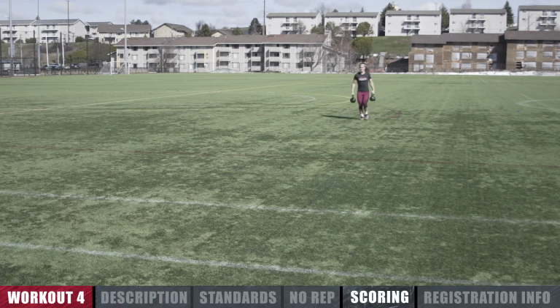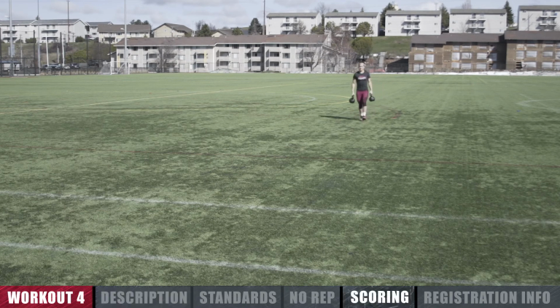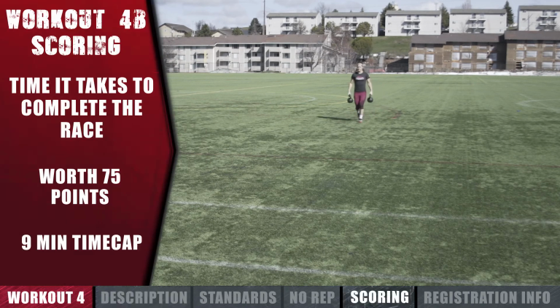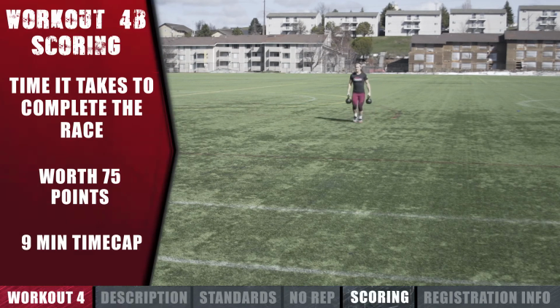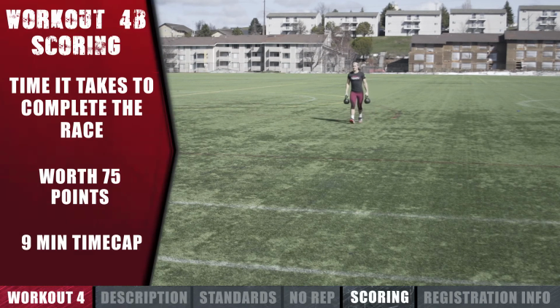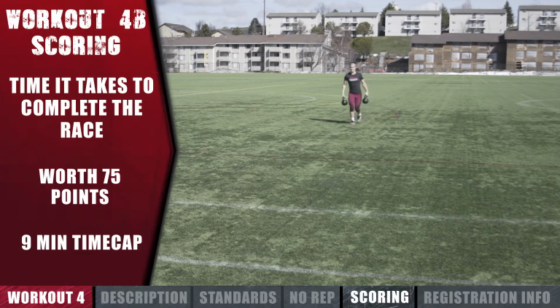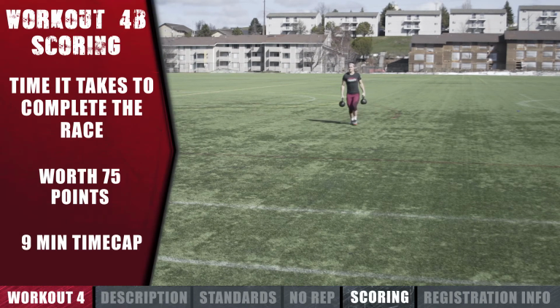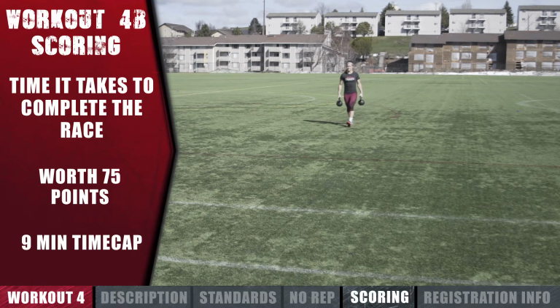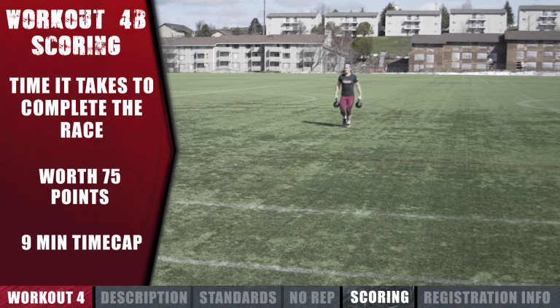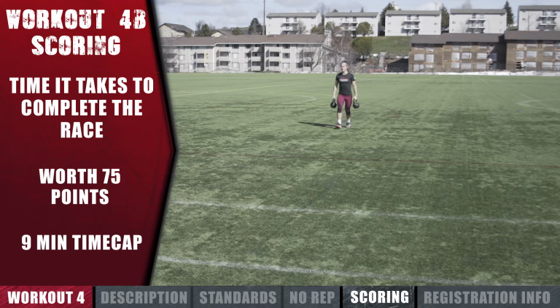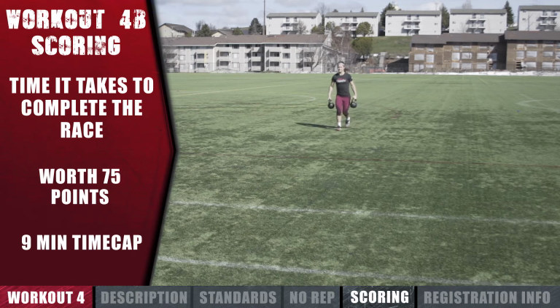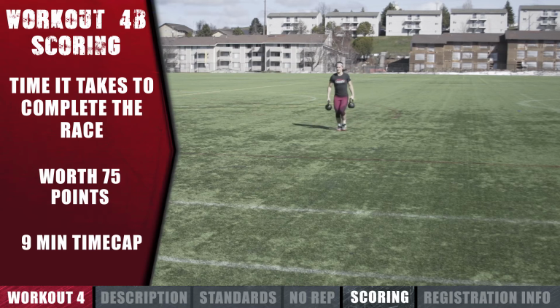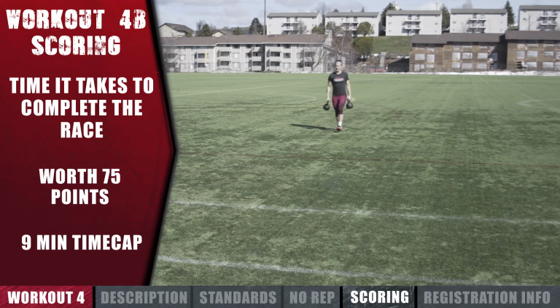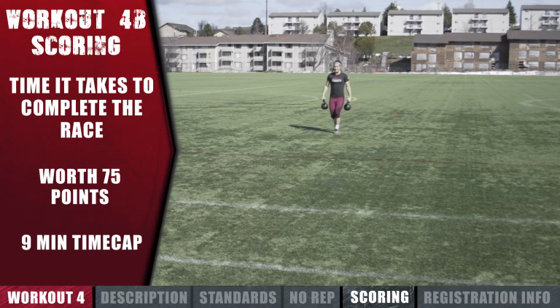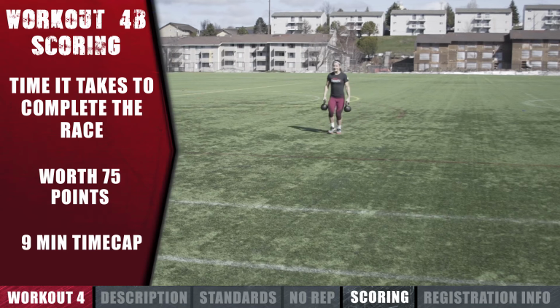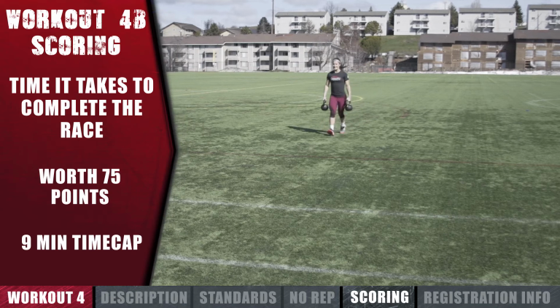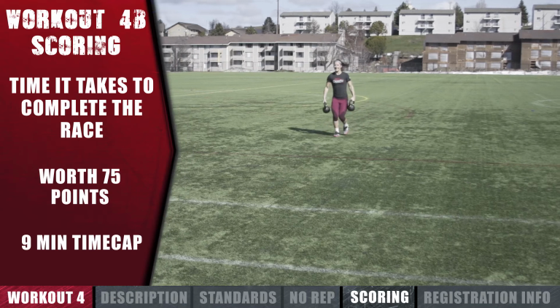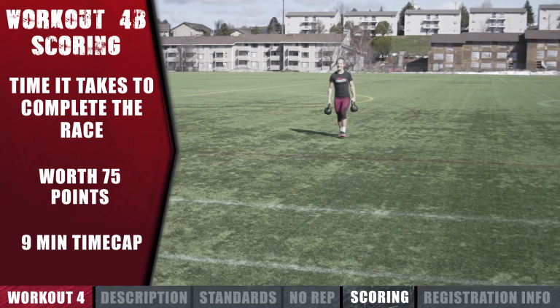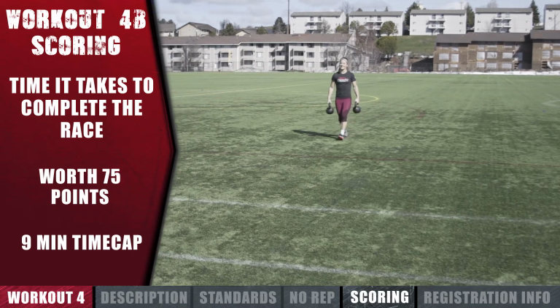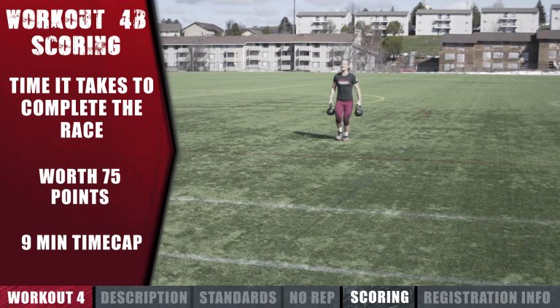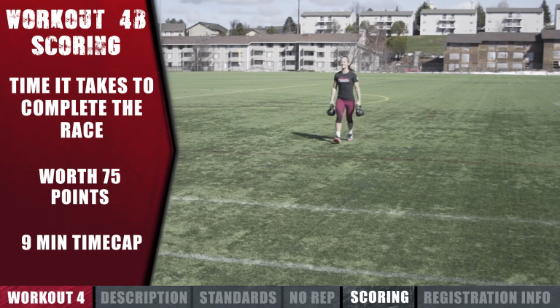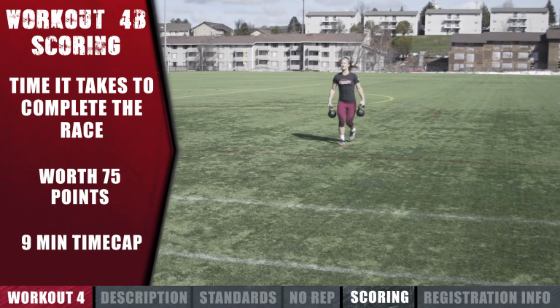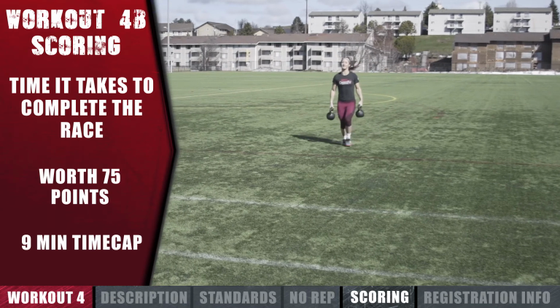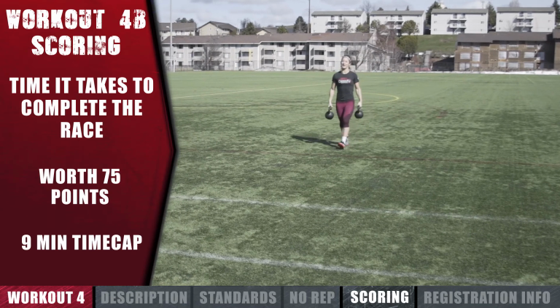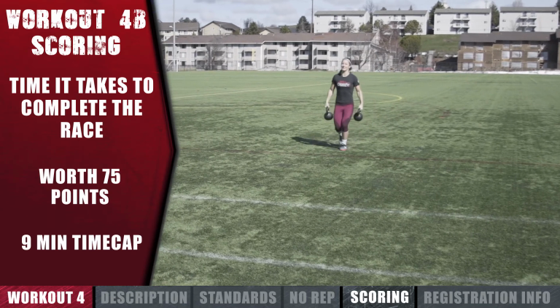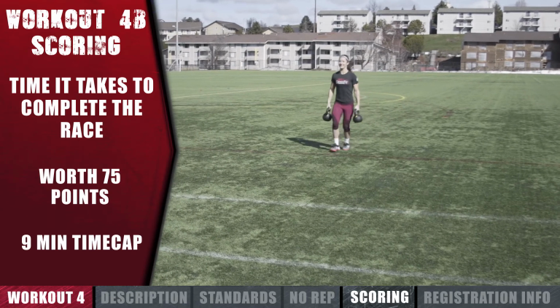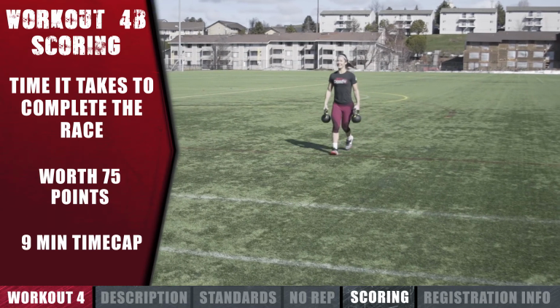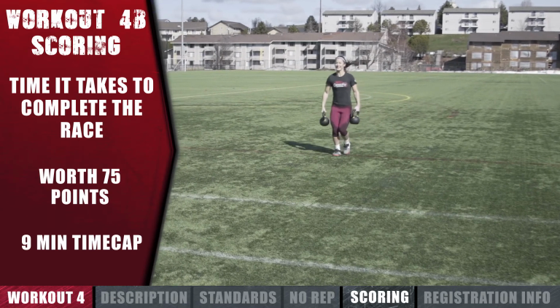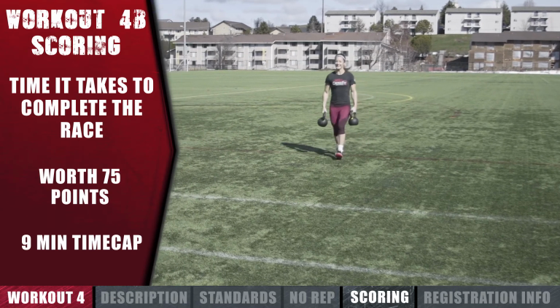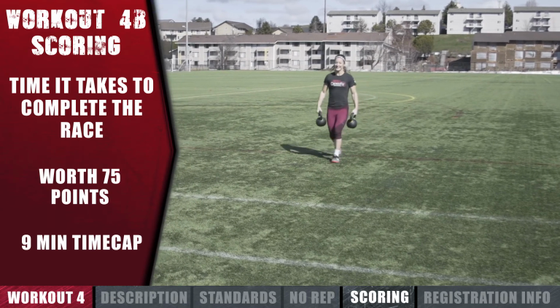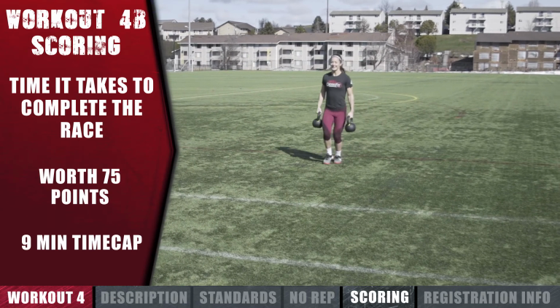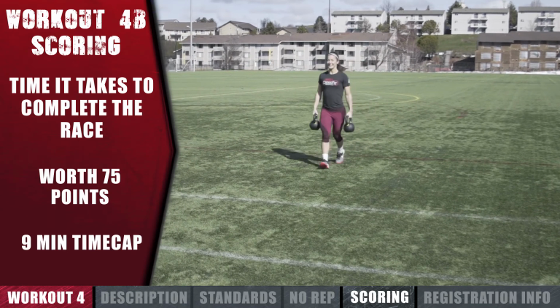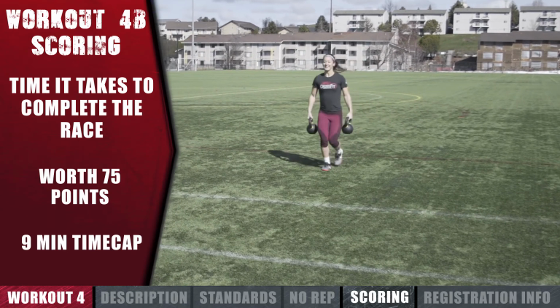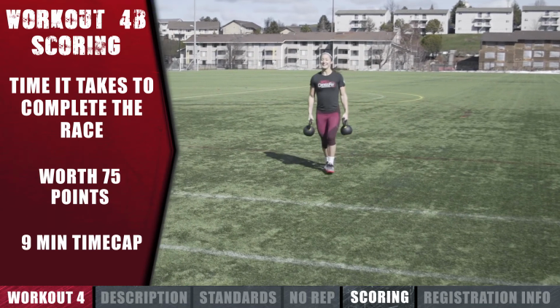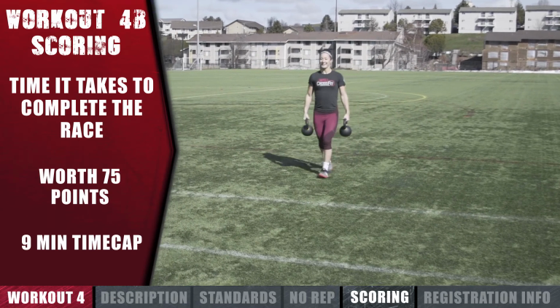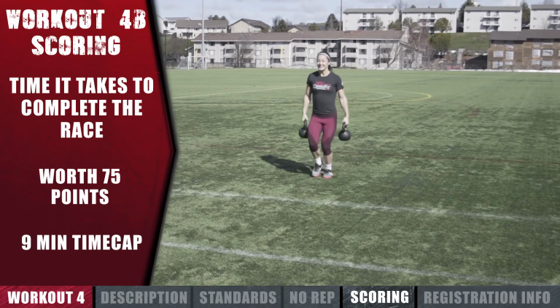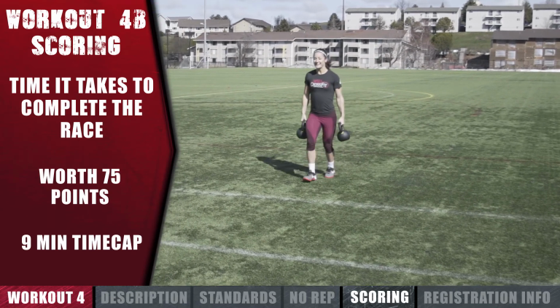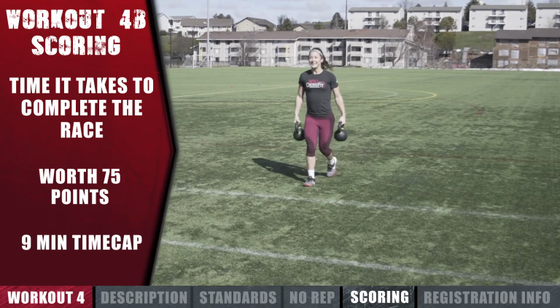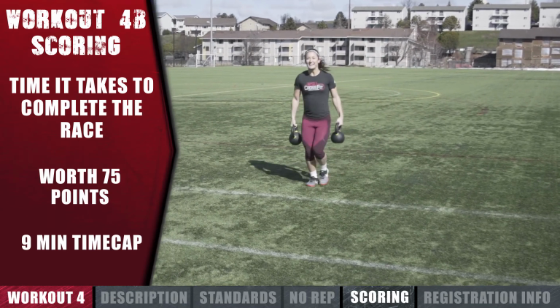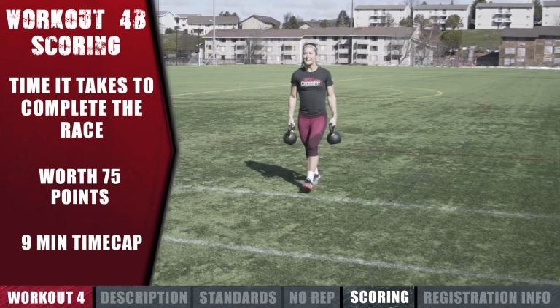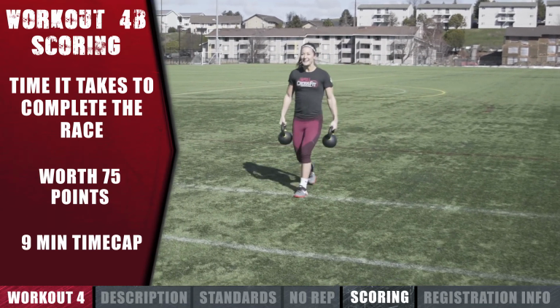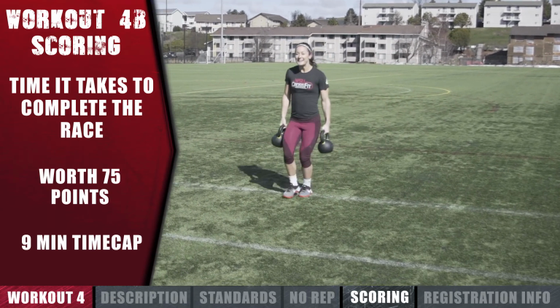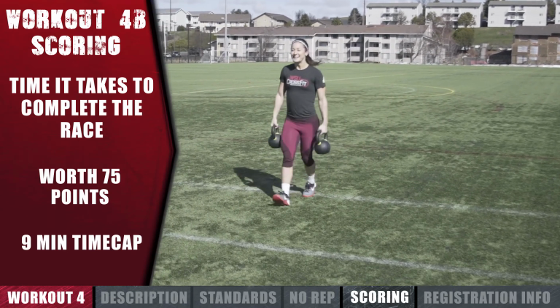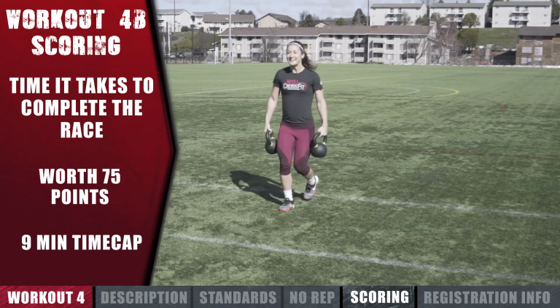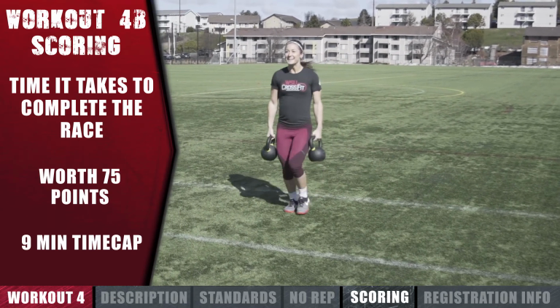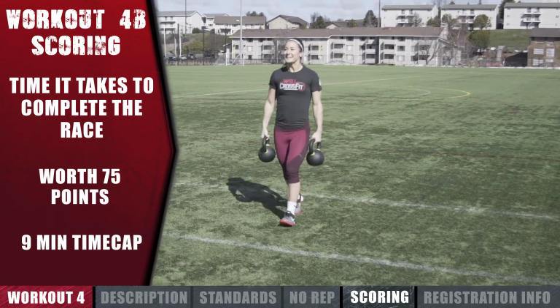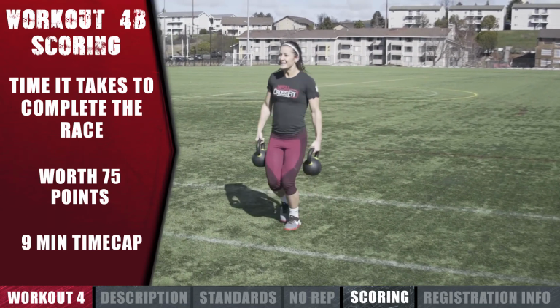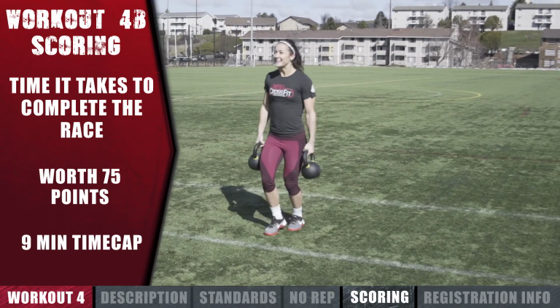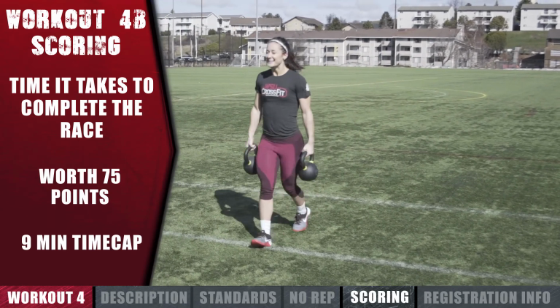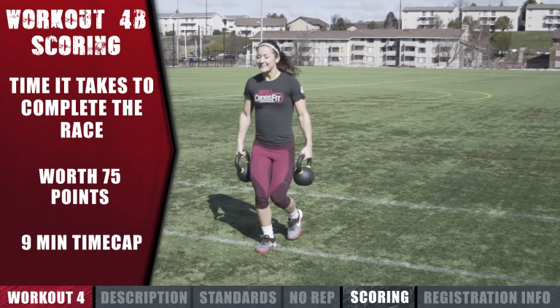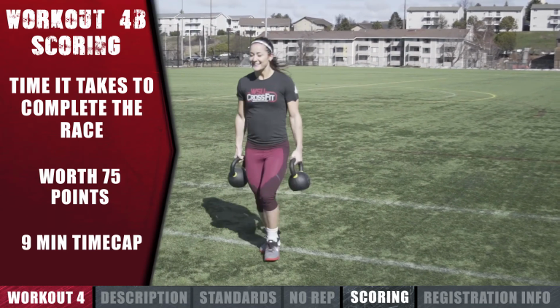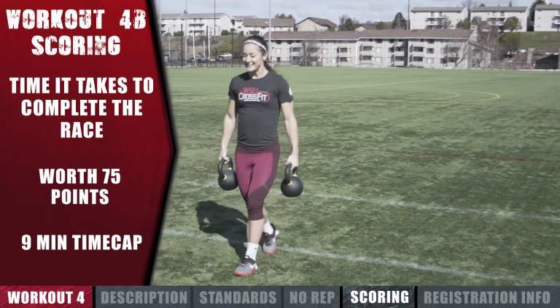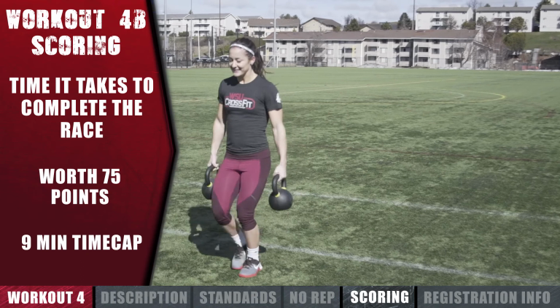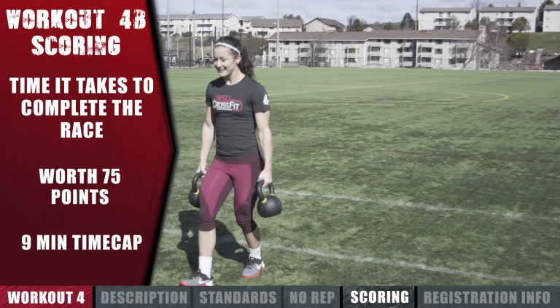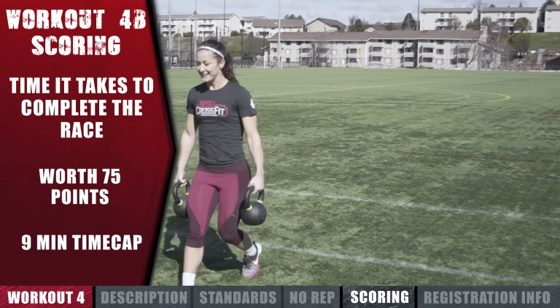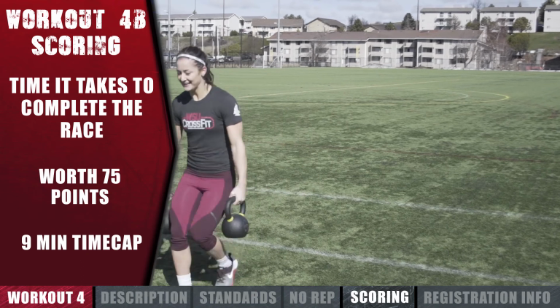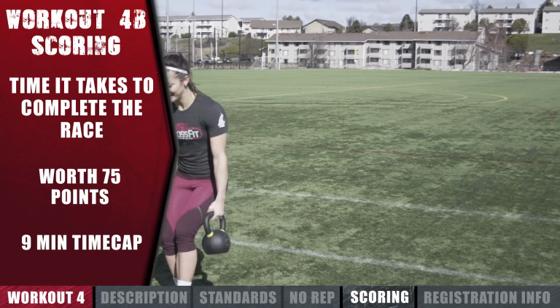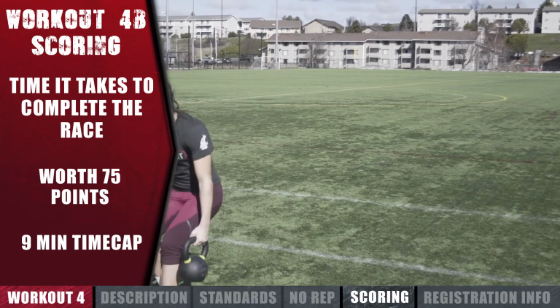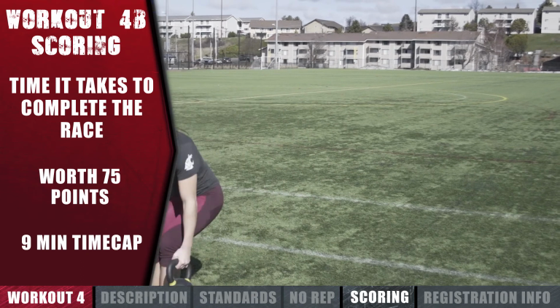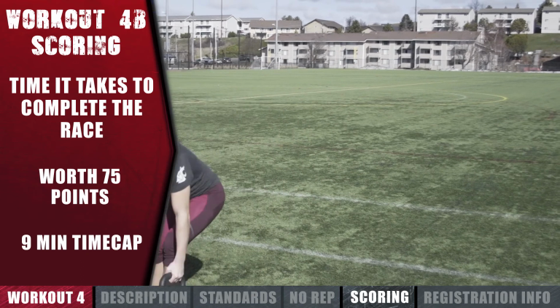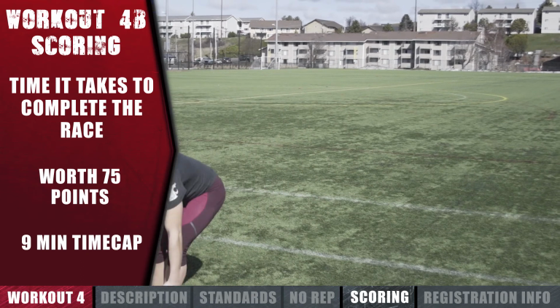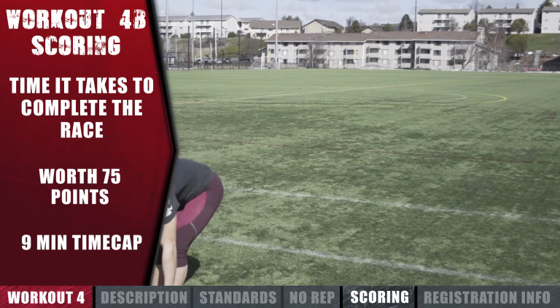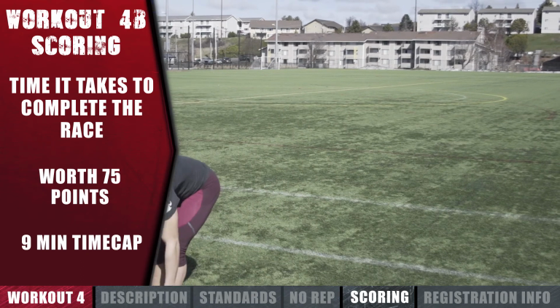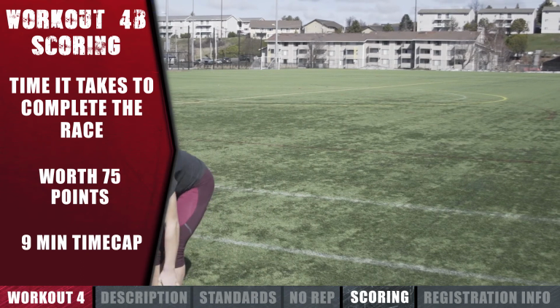Your team's score will be the time it takes to complete the race. Workout 4B is worth 75 points and has a 9-minute time cap.